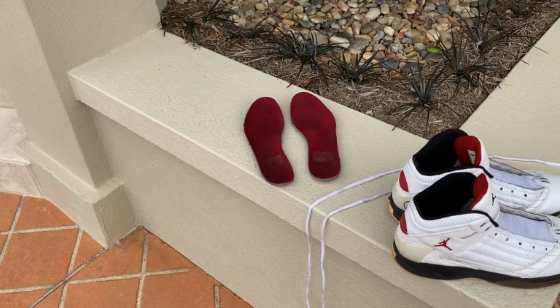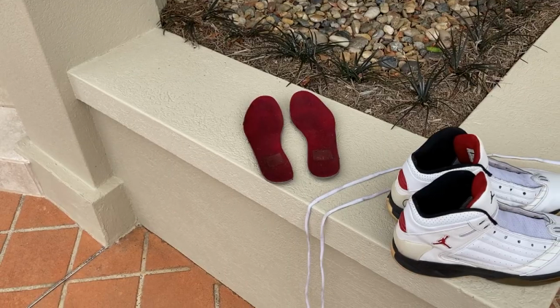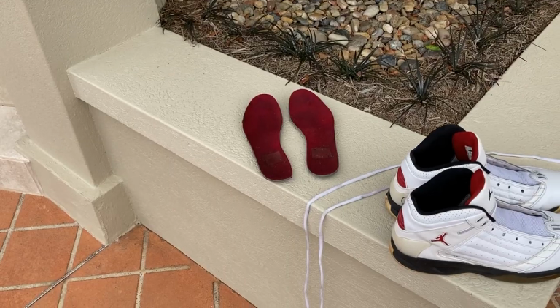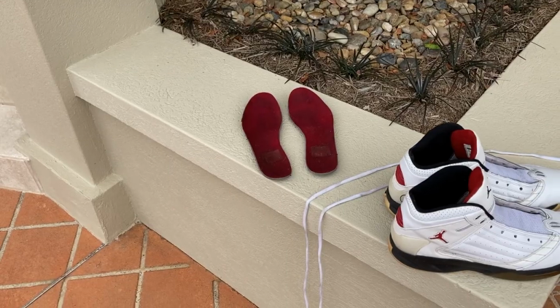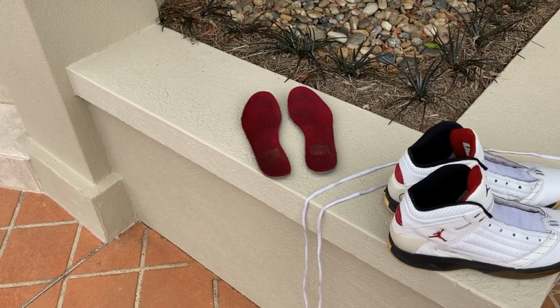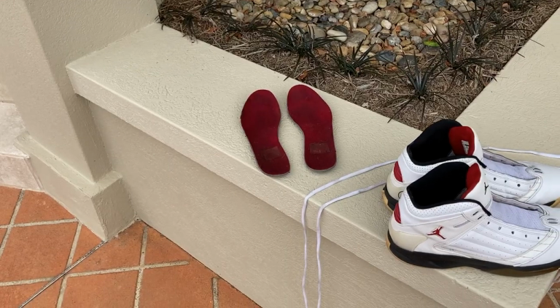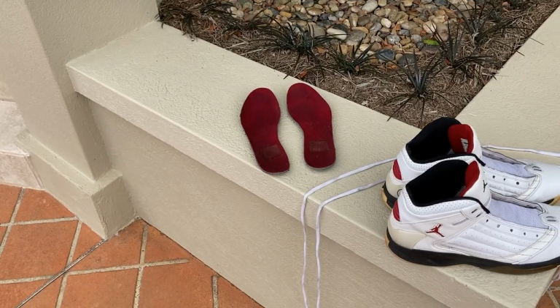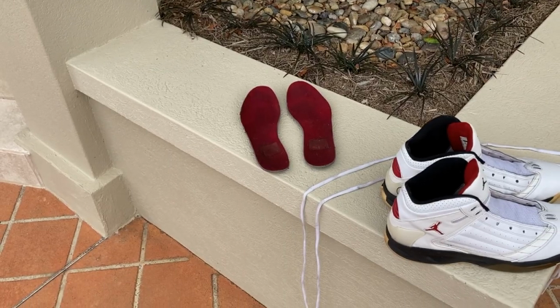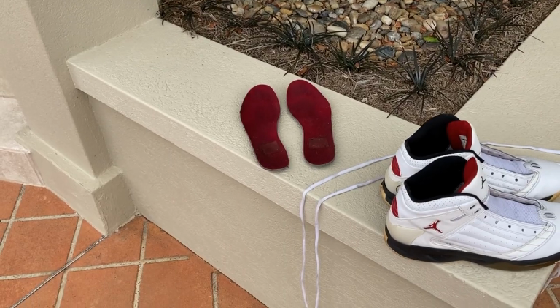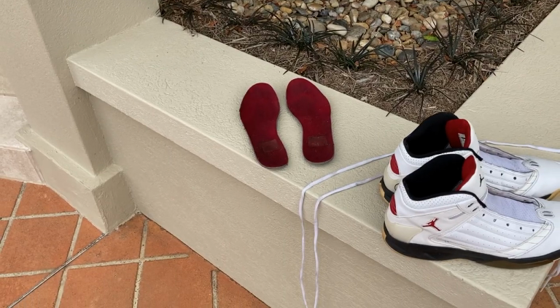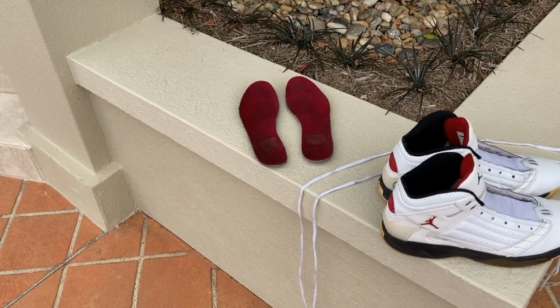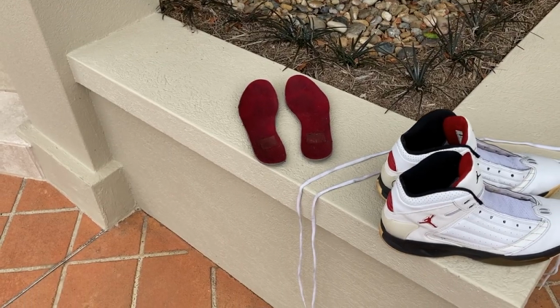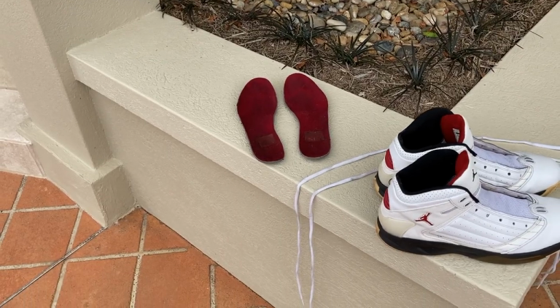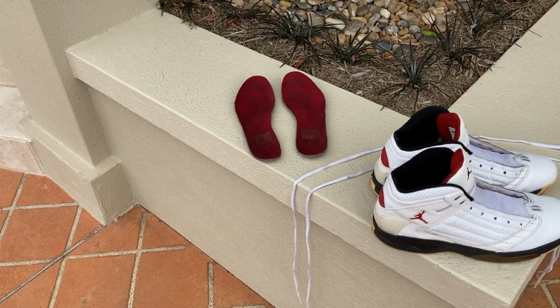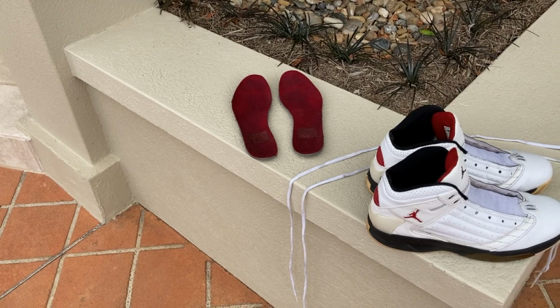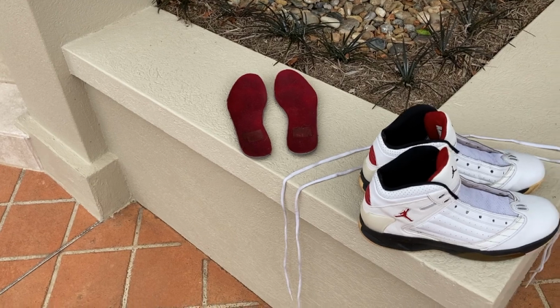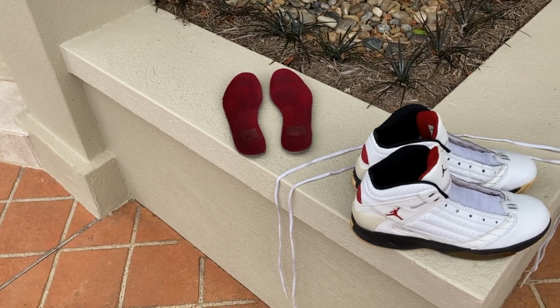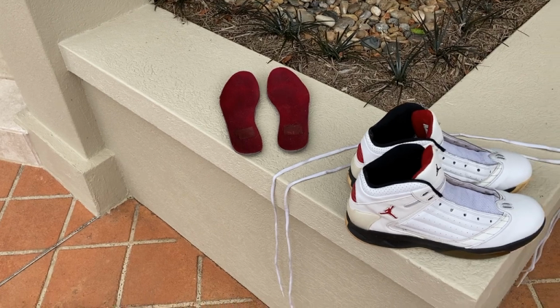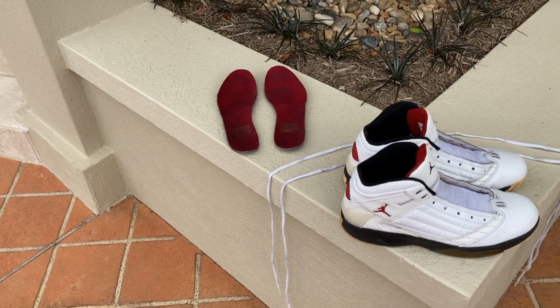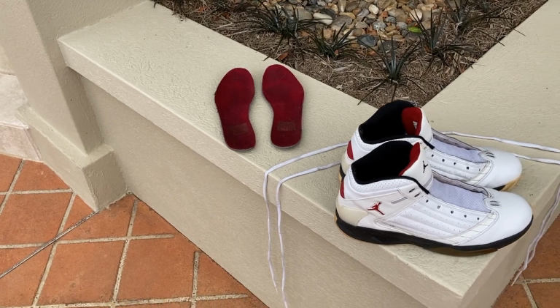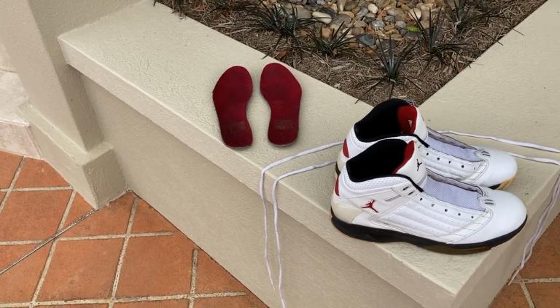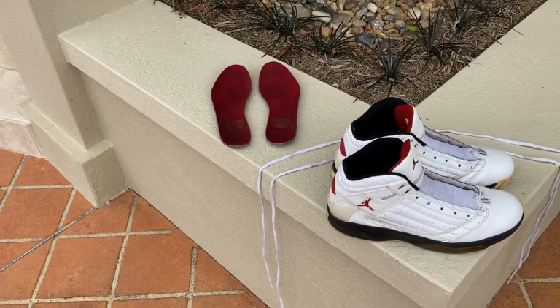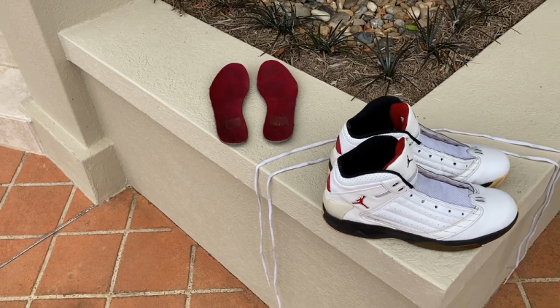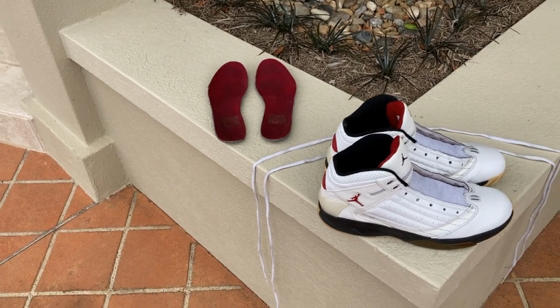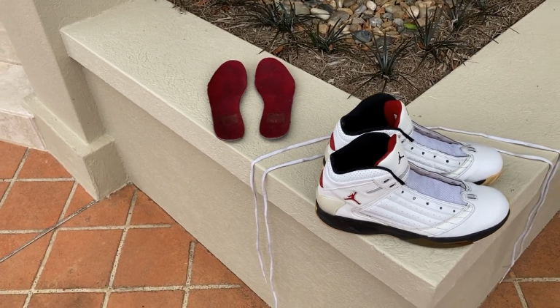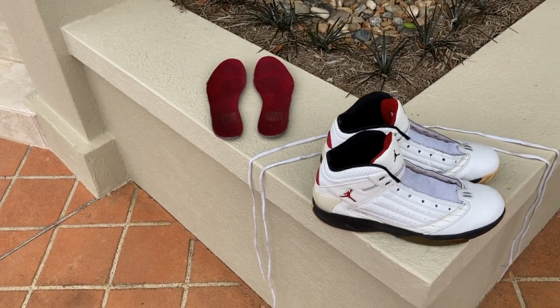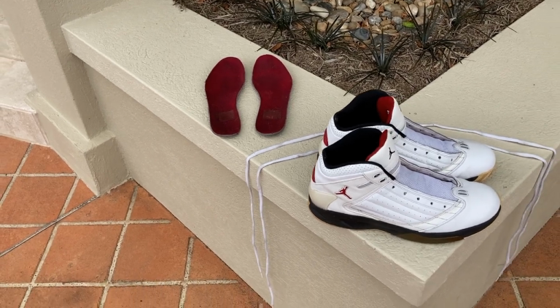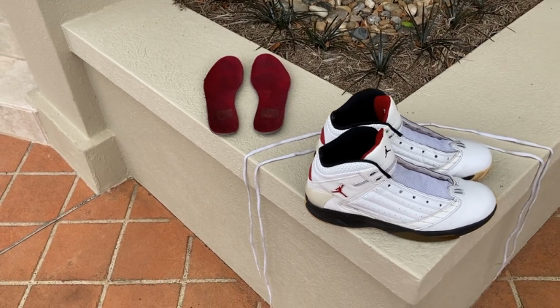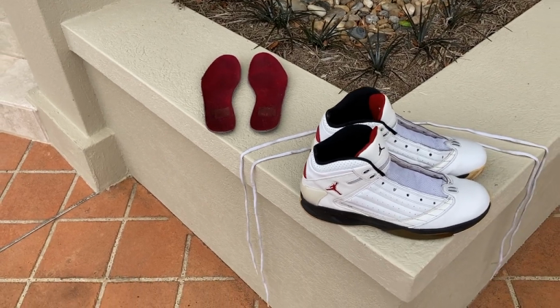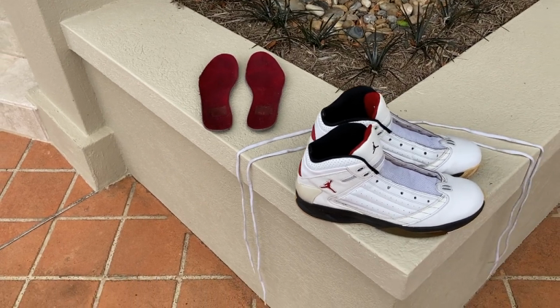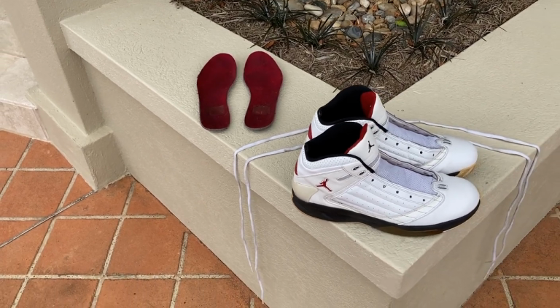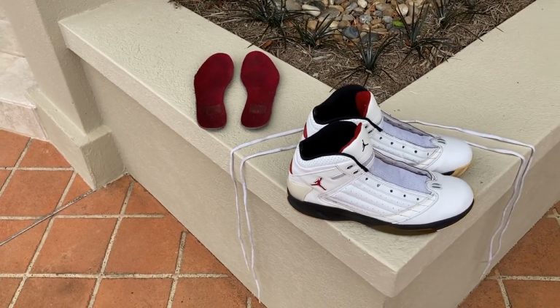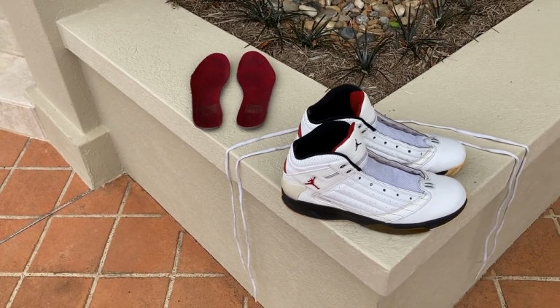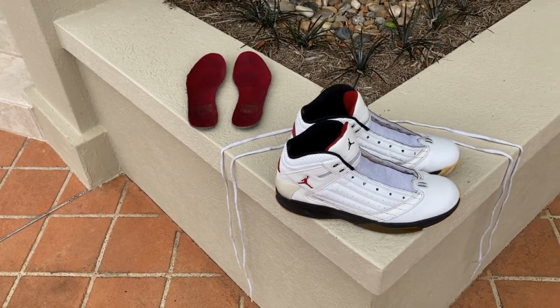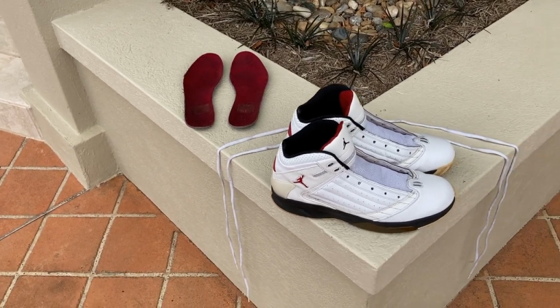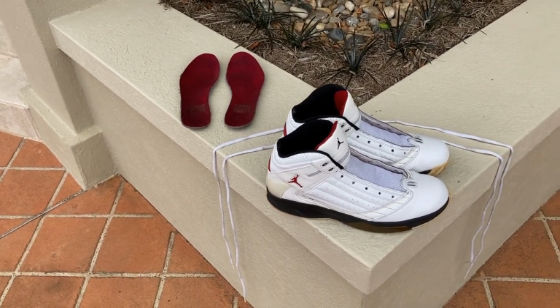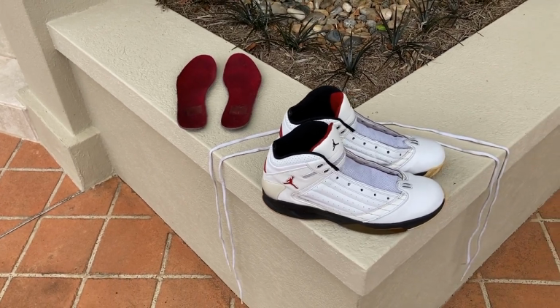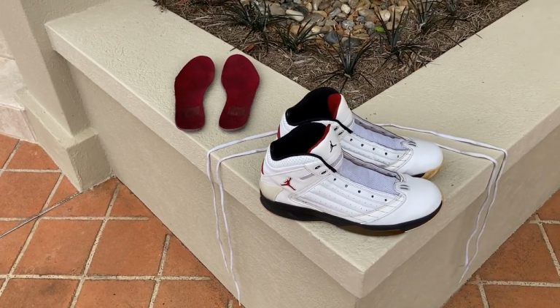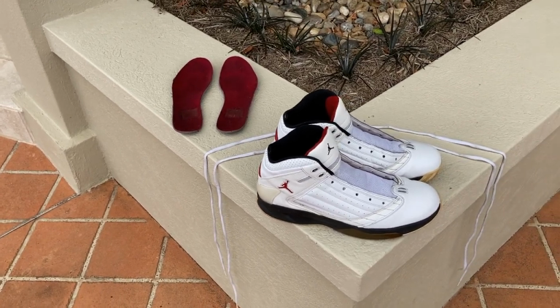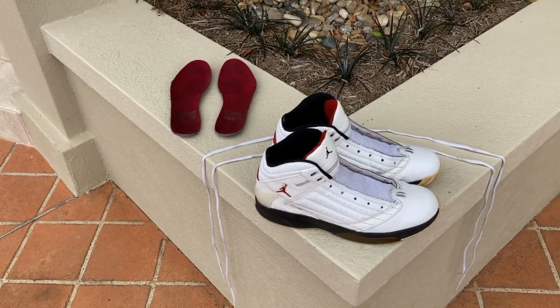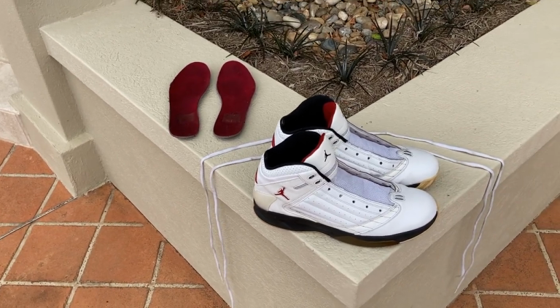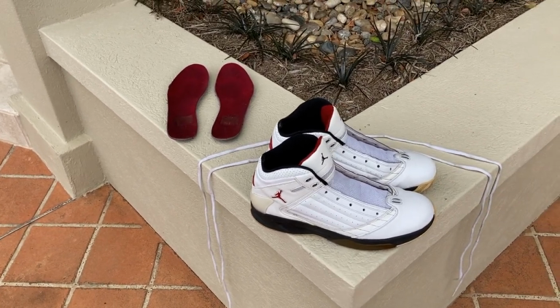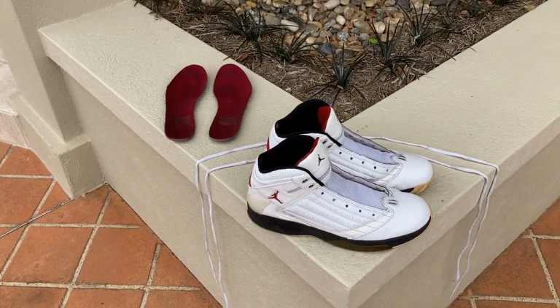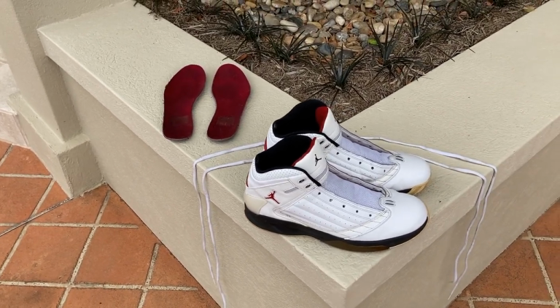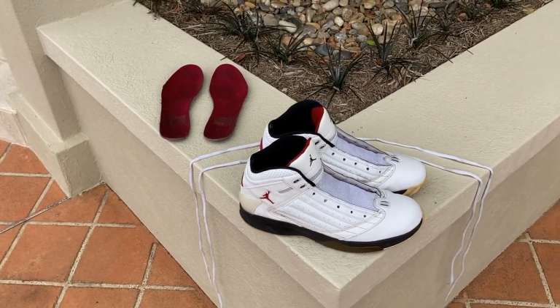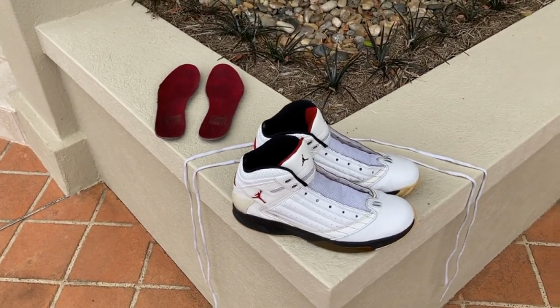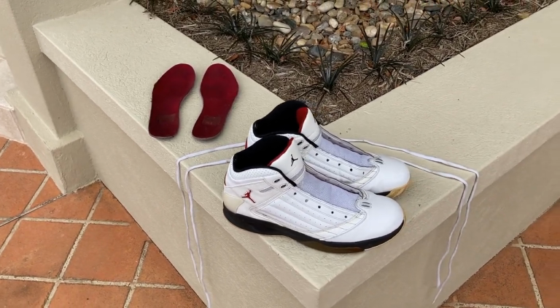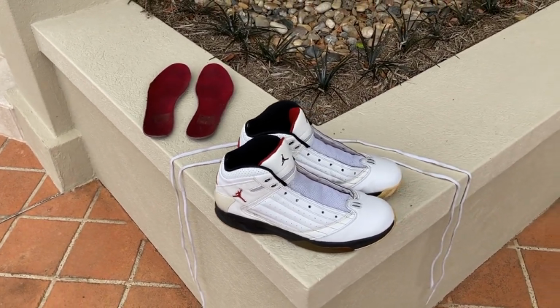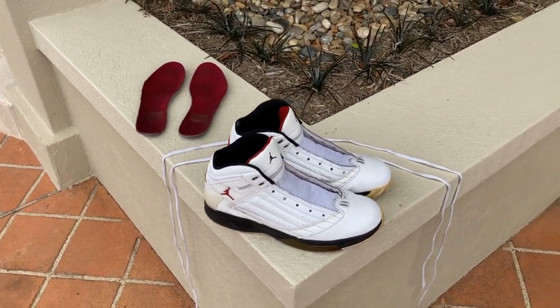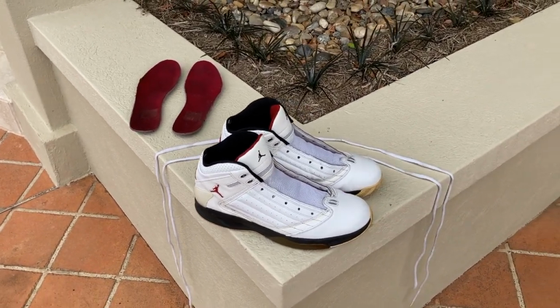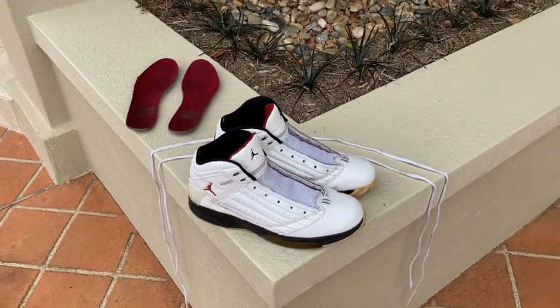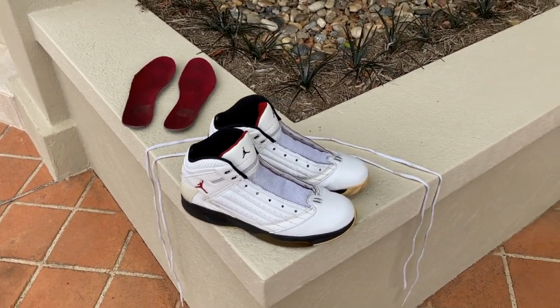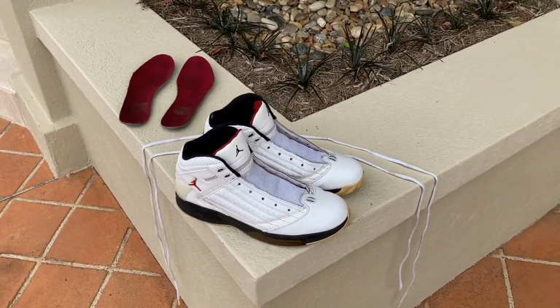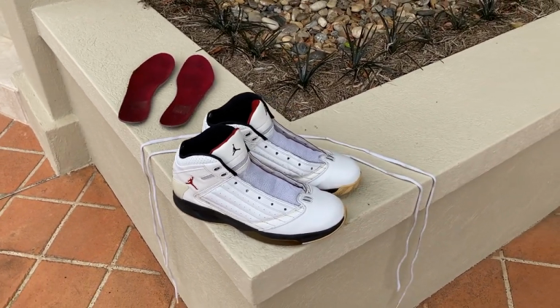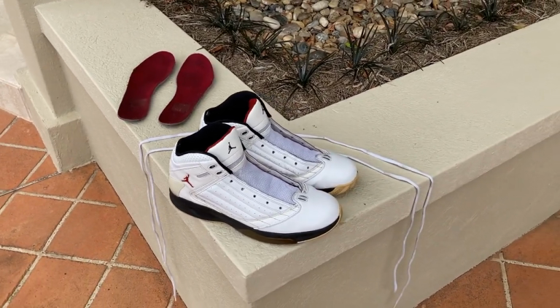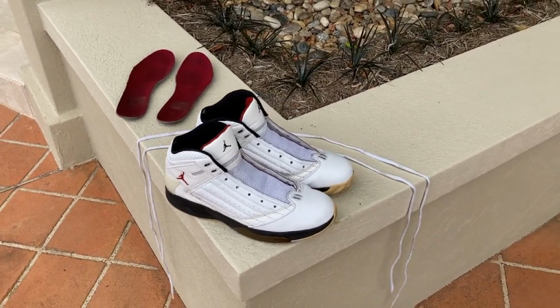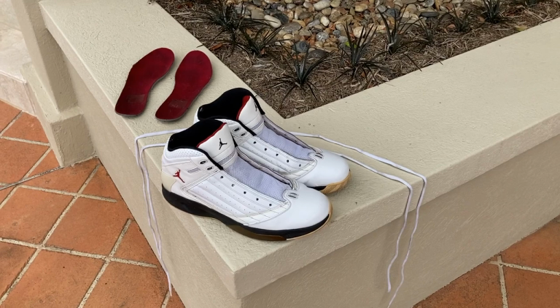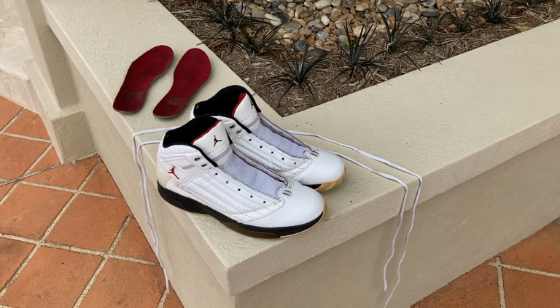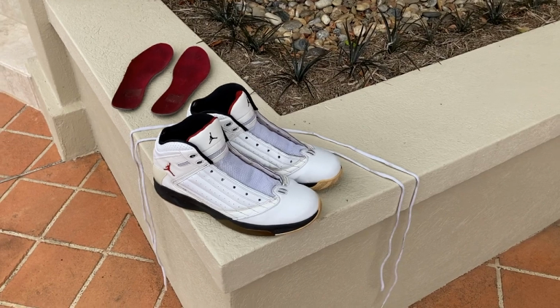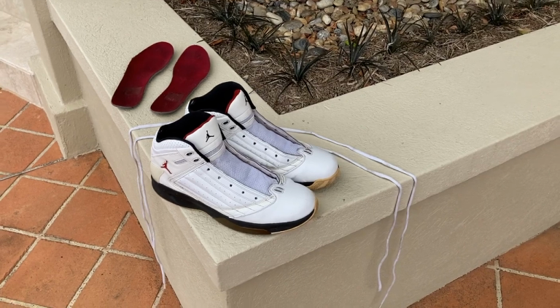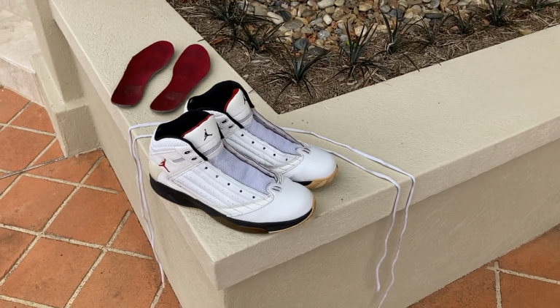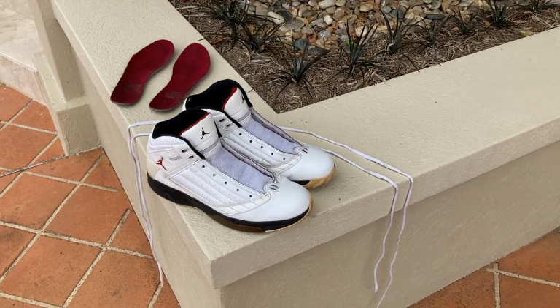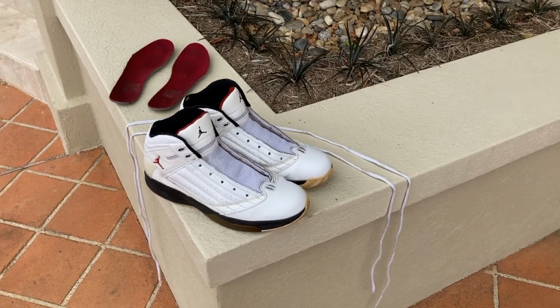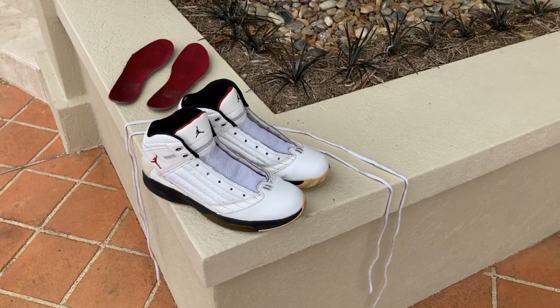The cleaning's now done. I take the soles and the laces out of the sugar soap bucket and put the shoes and everything else out in the sun to dry for about an hour.